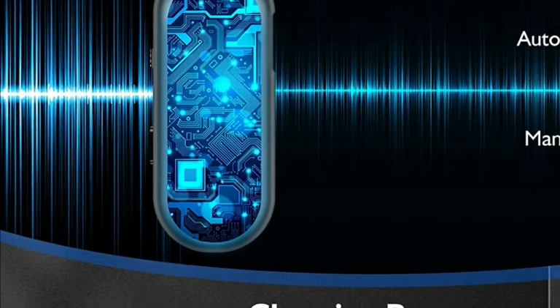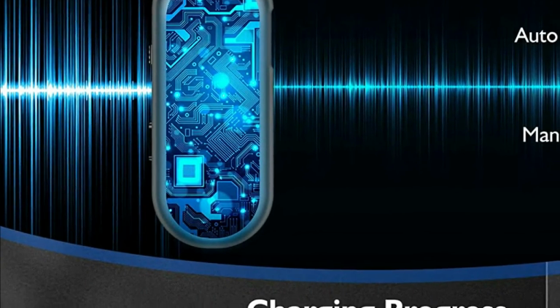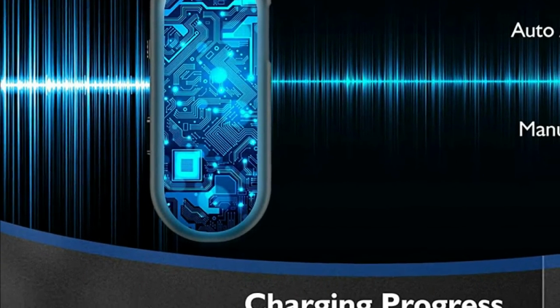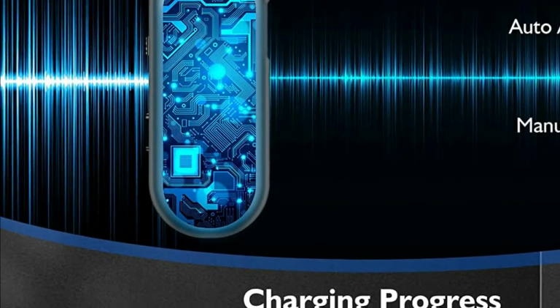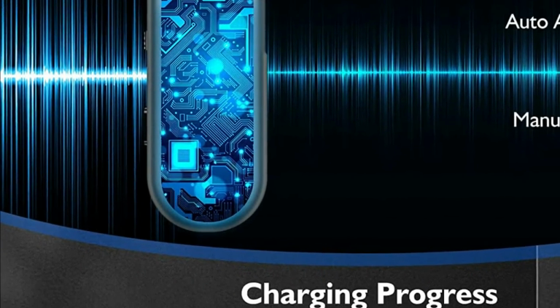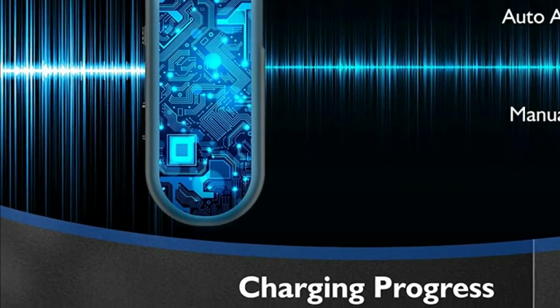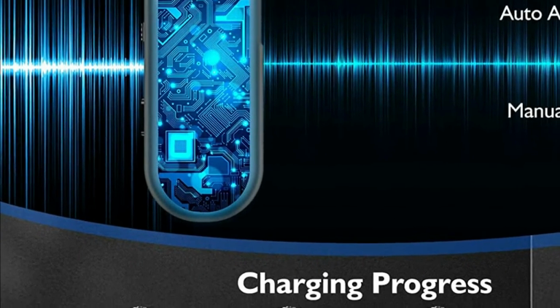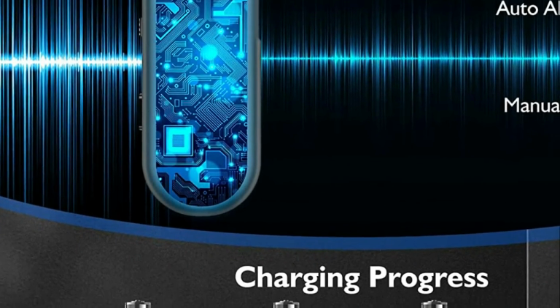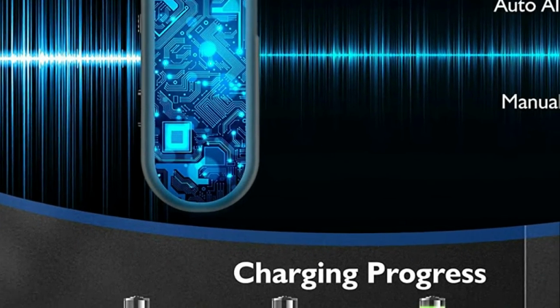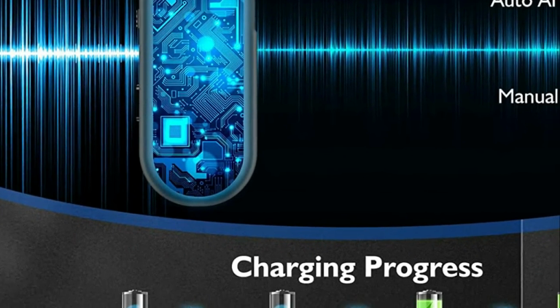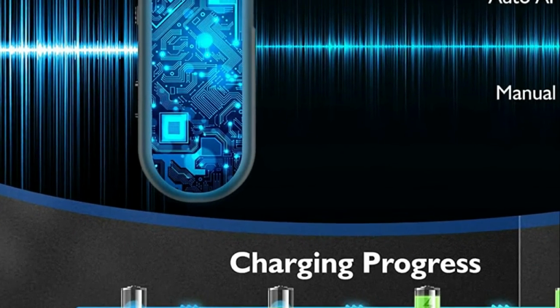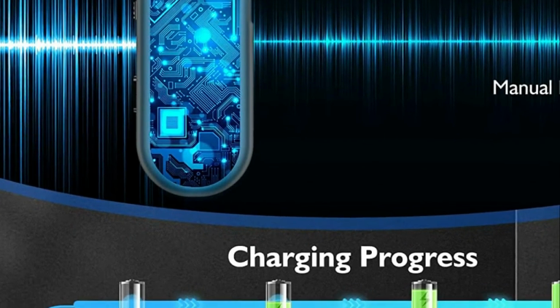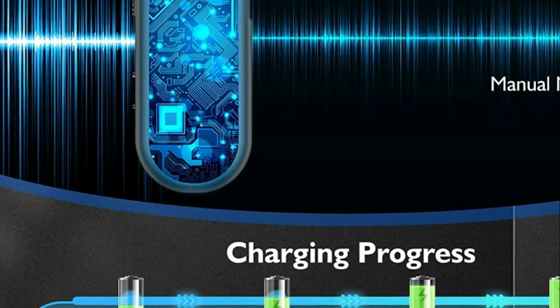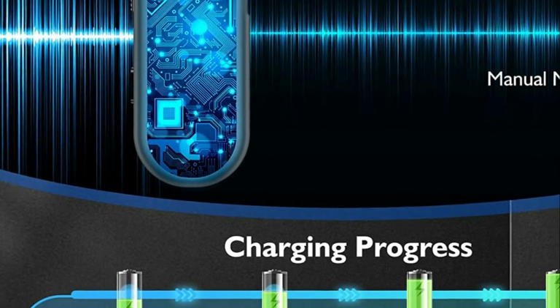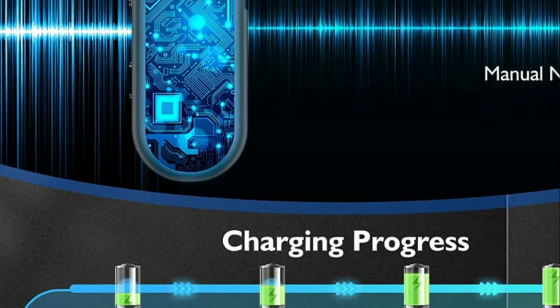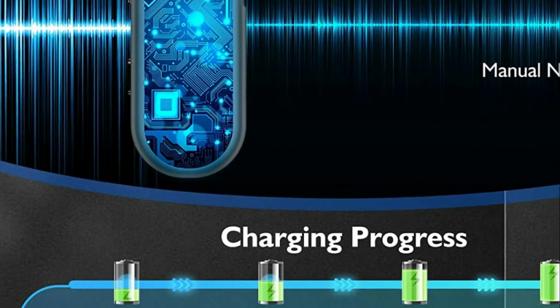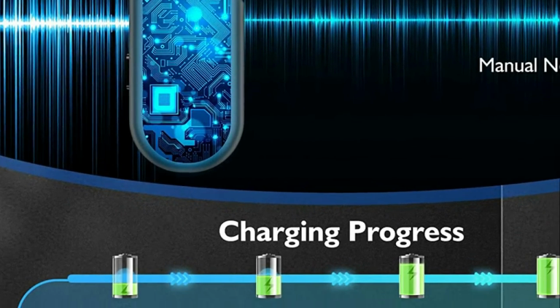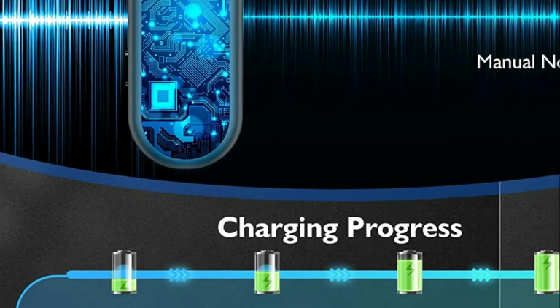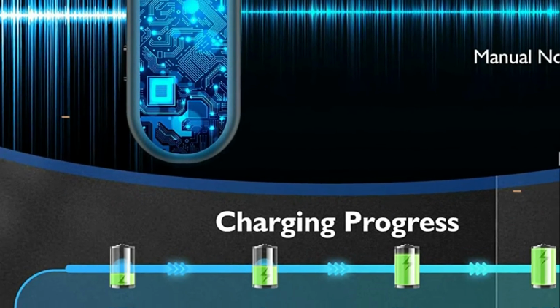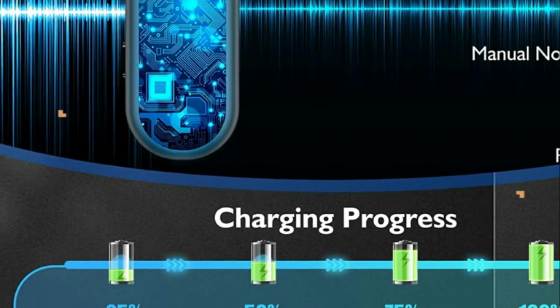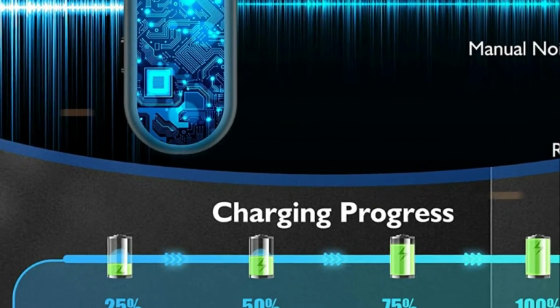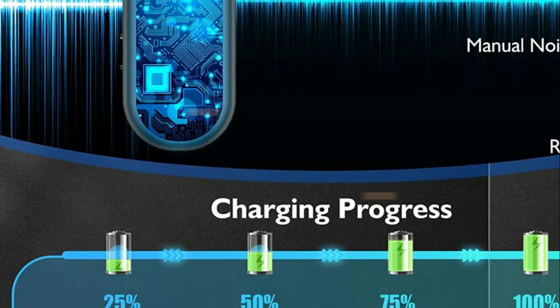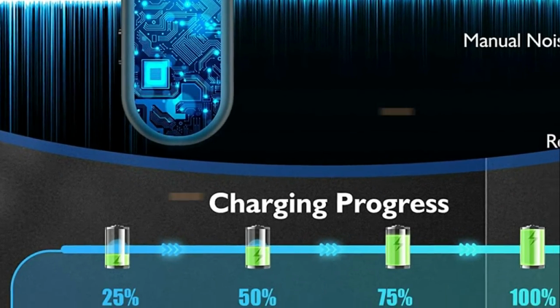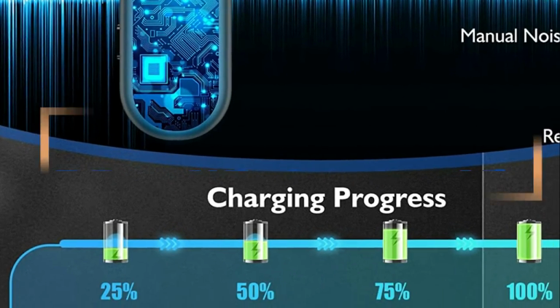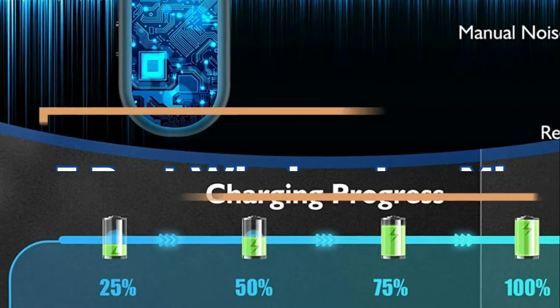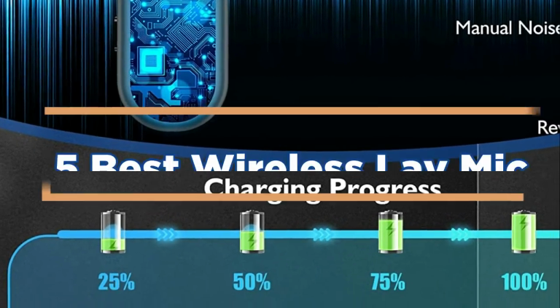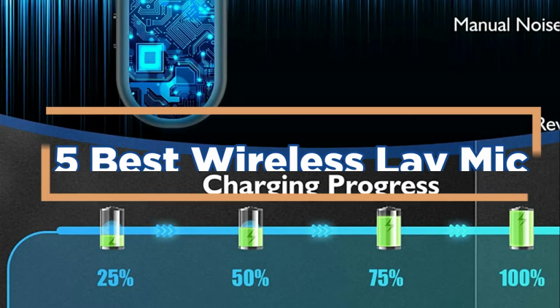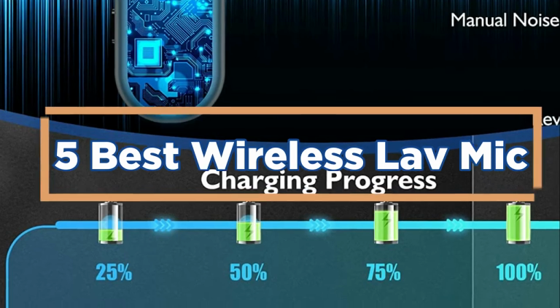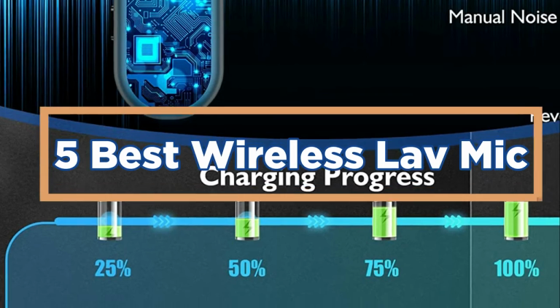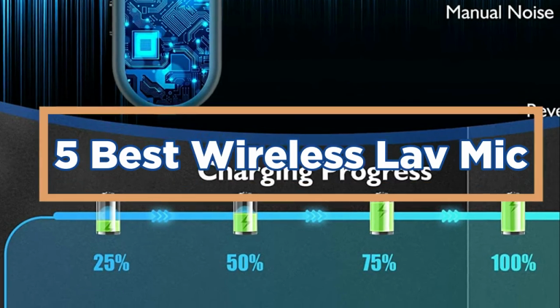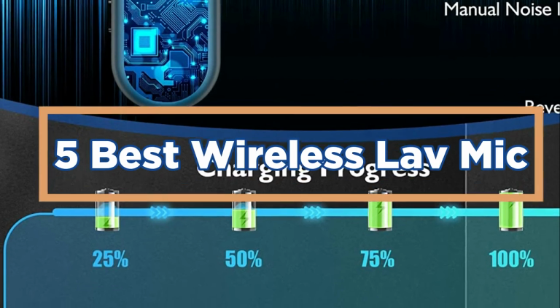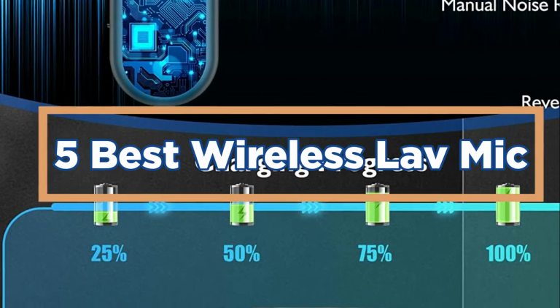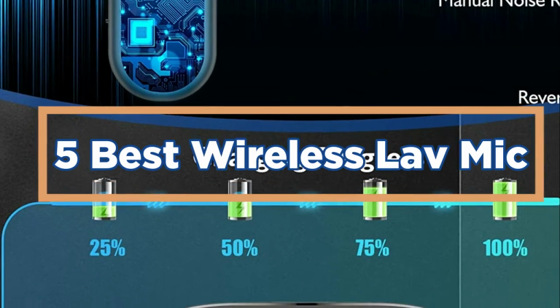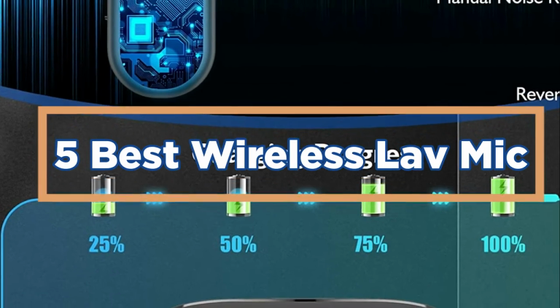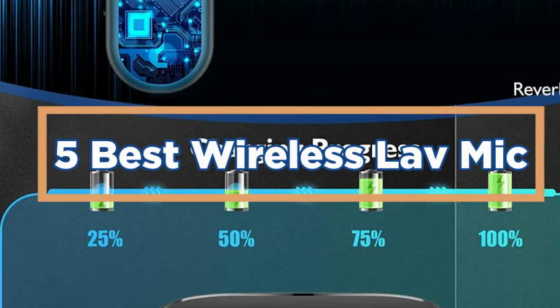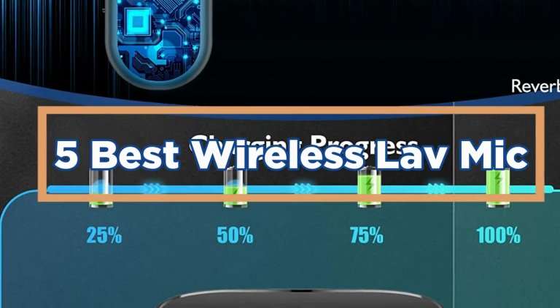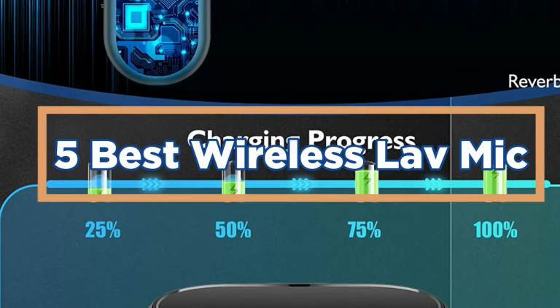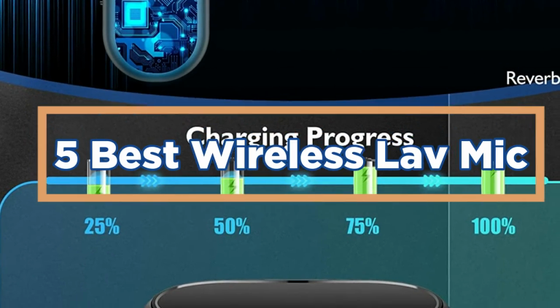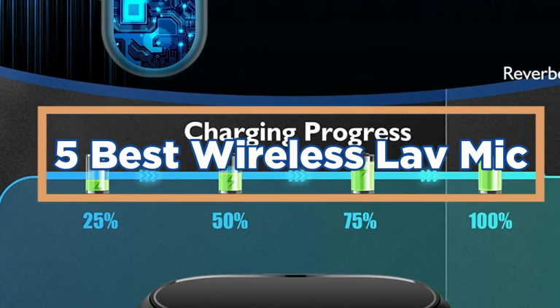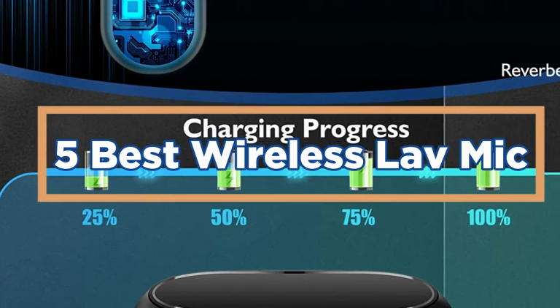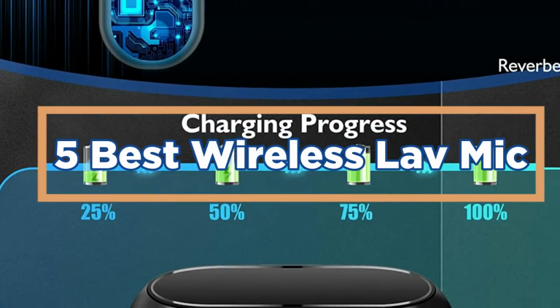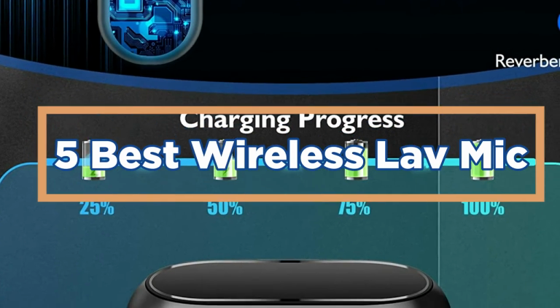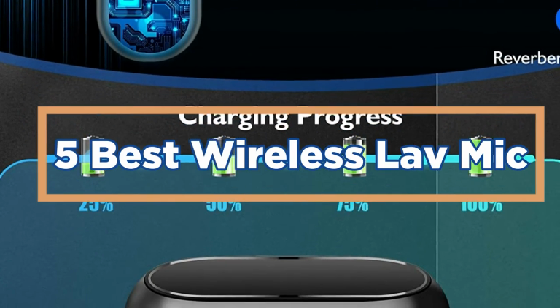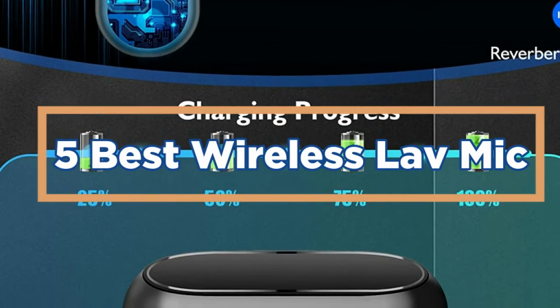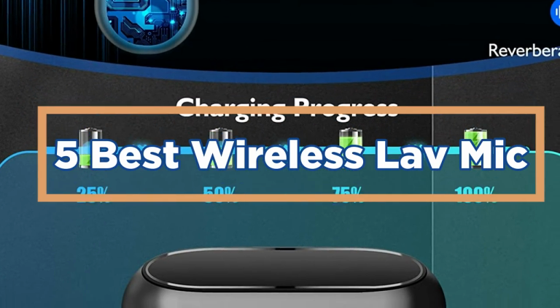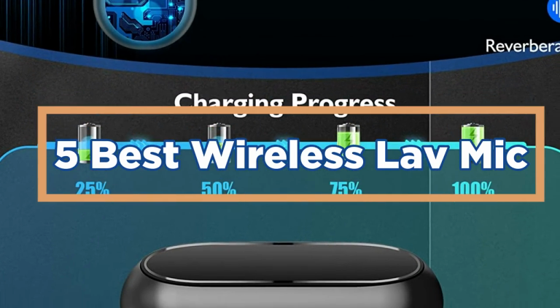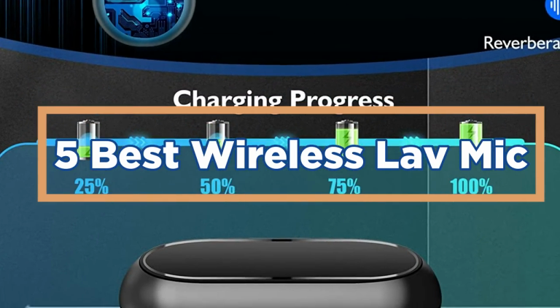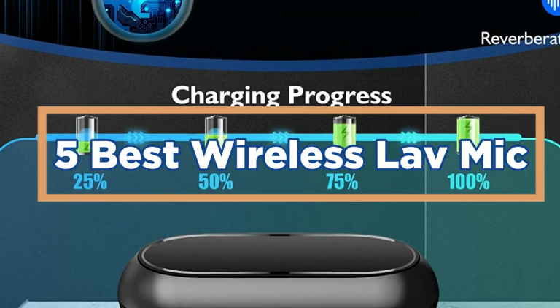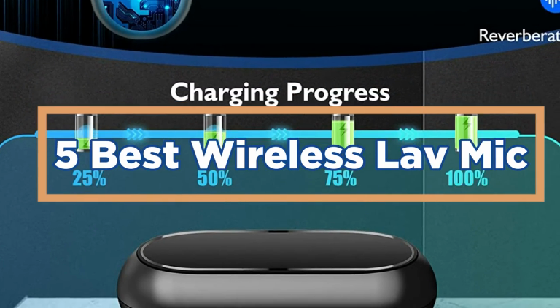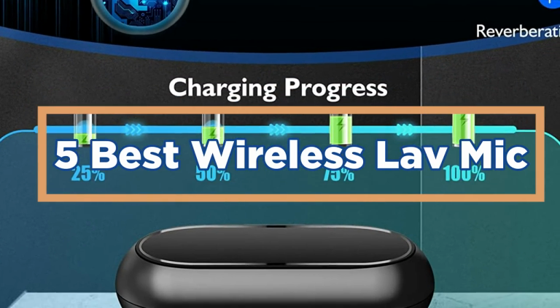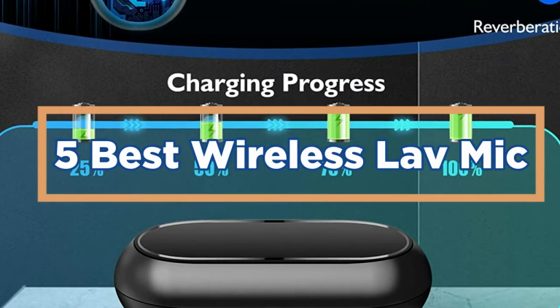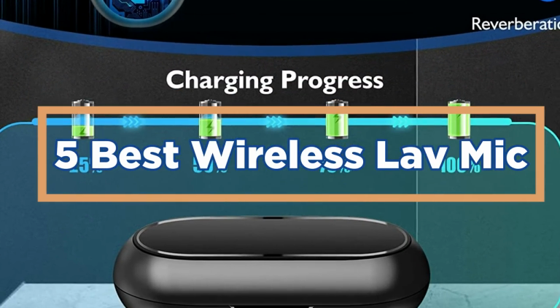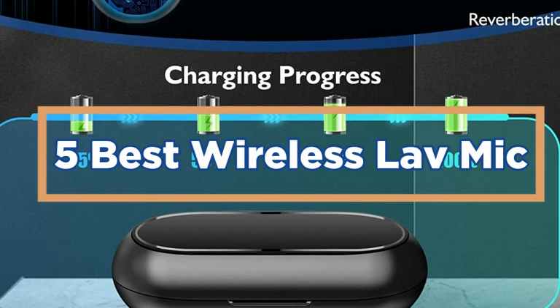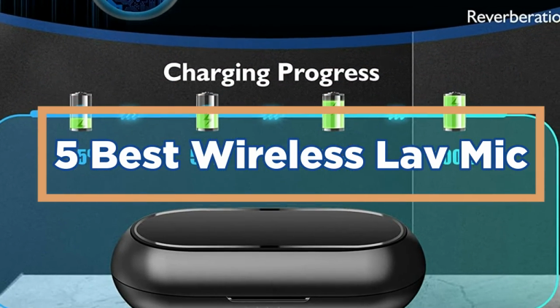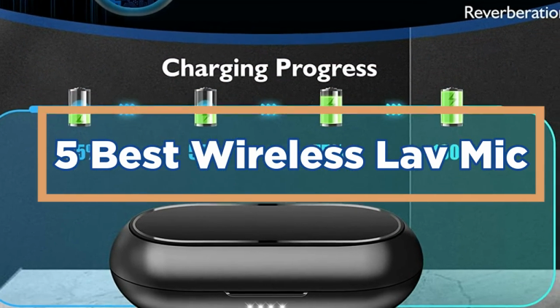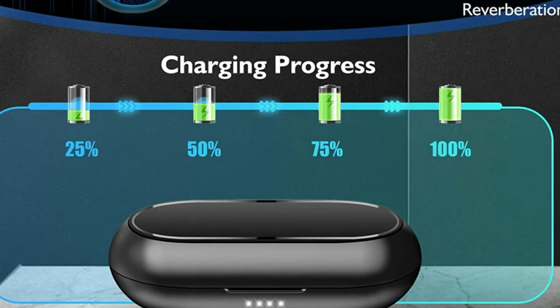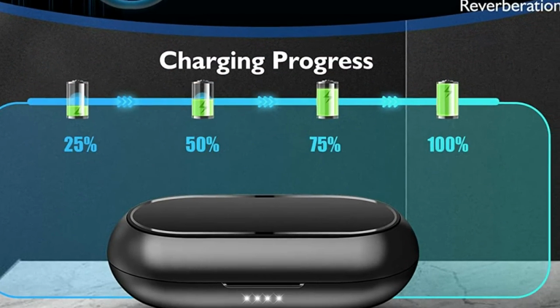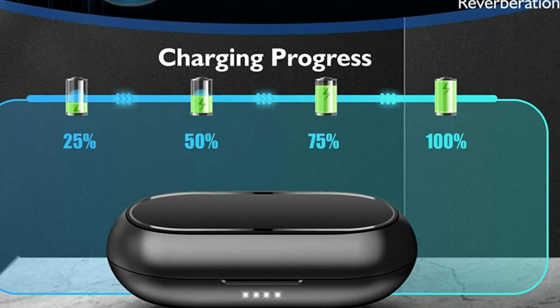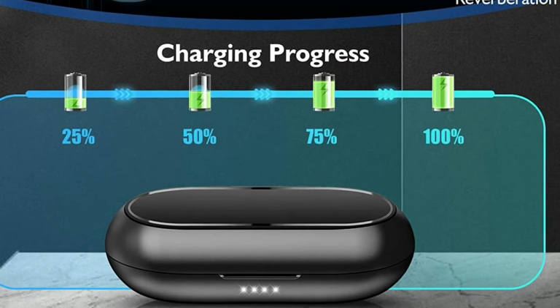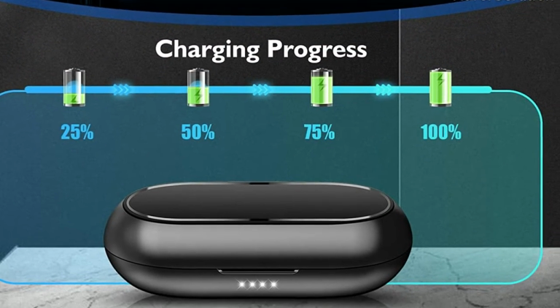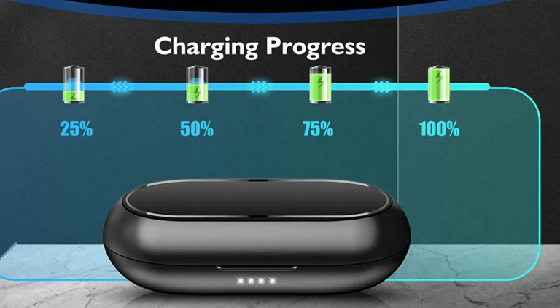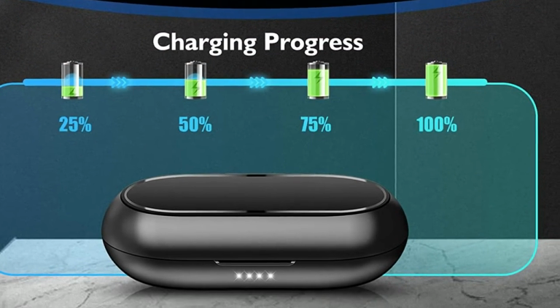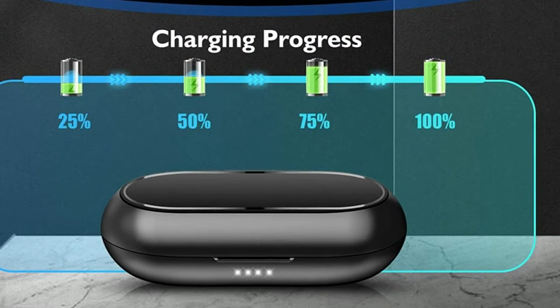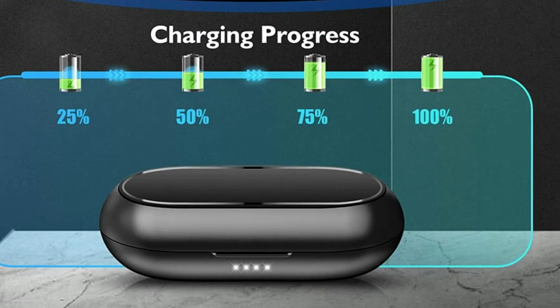In today's video, we will show you the top 5 best wireless lav mics. So let's get started.